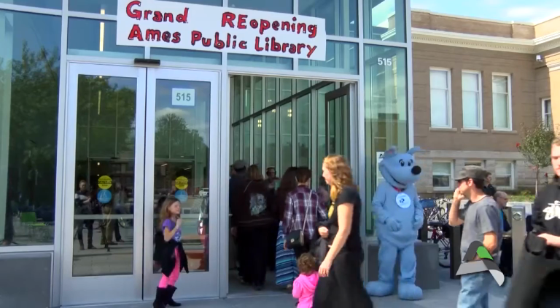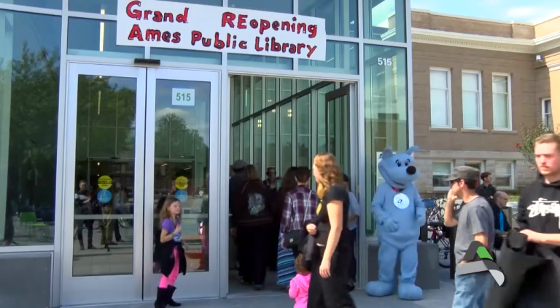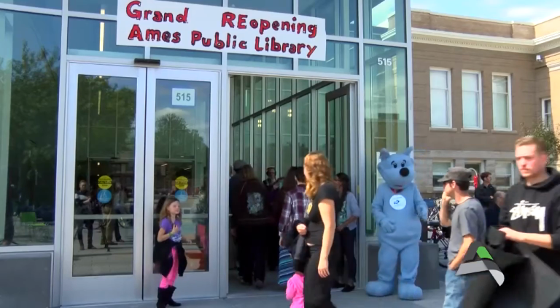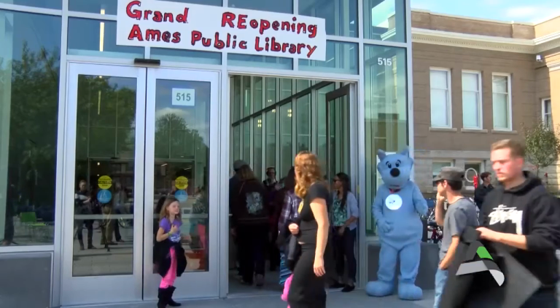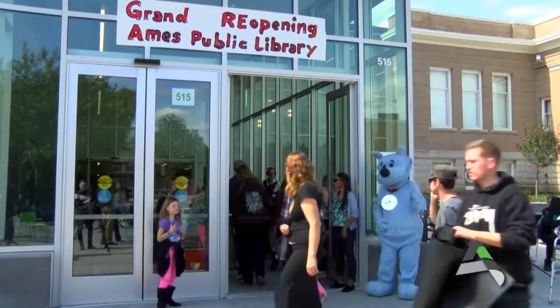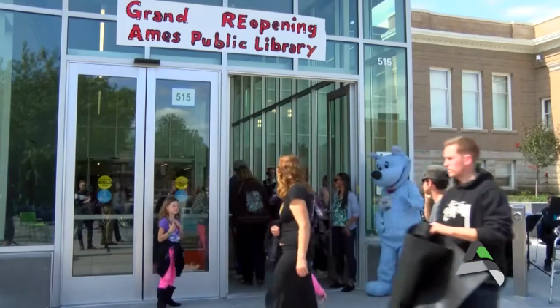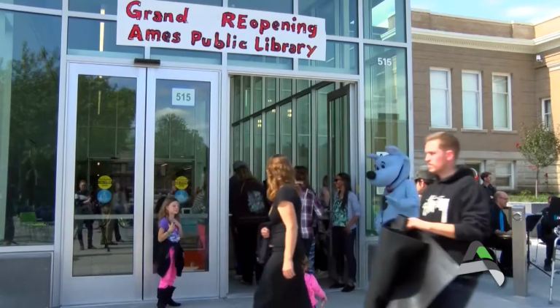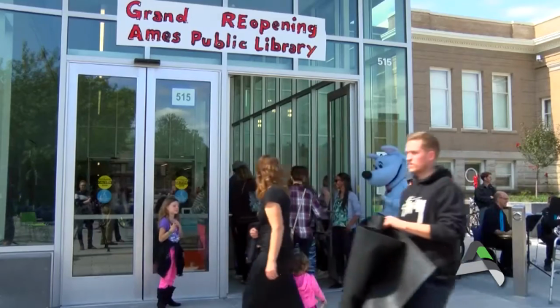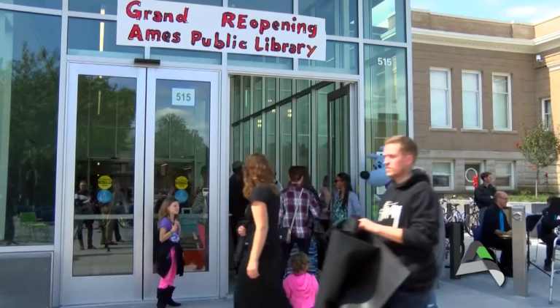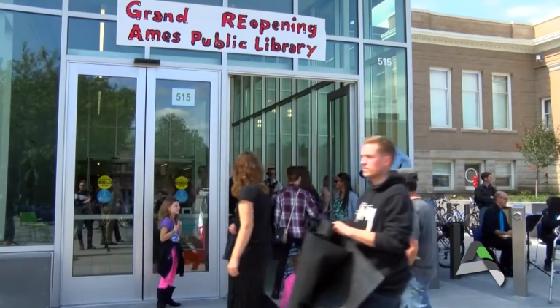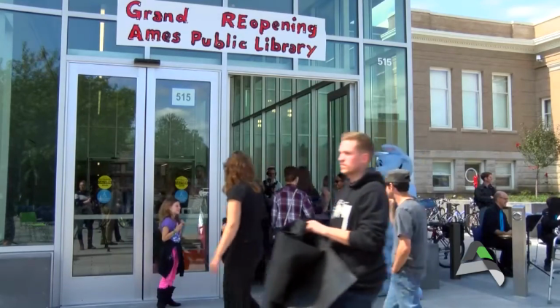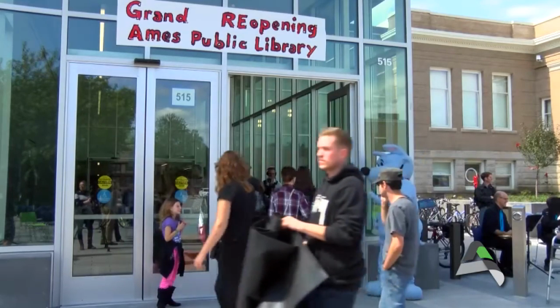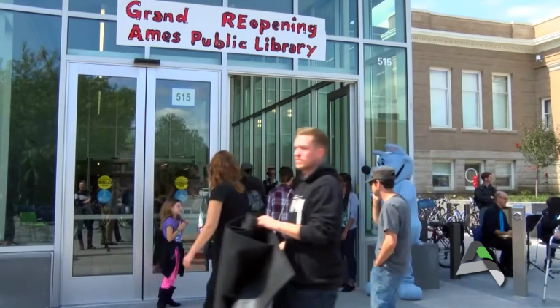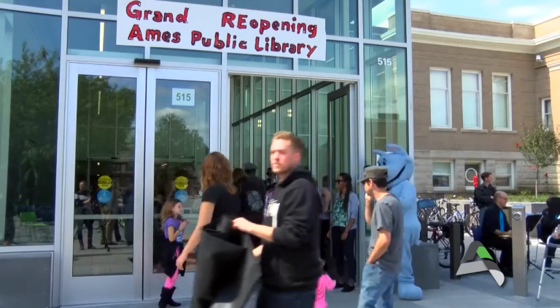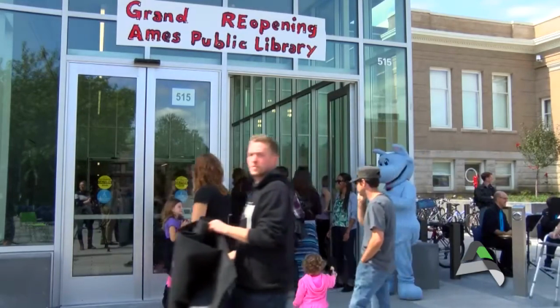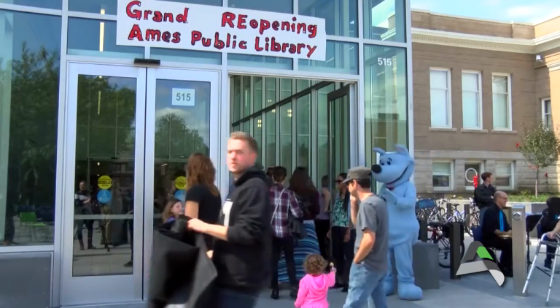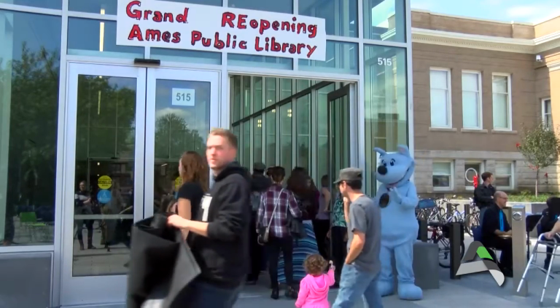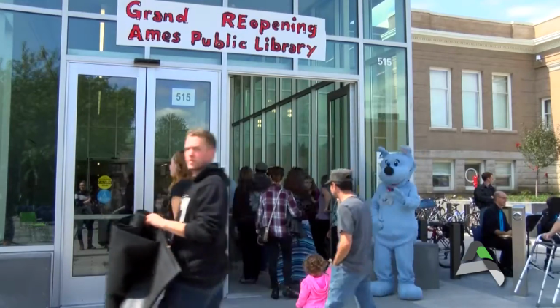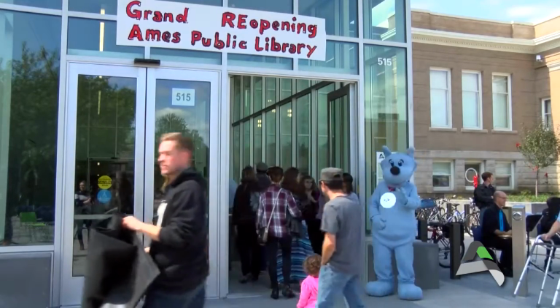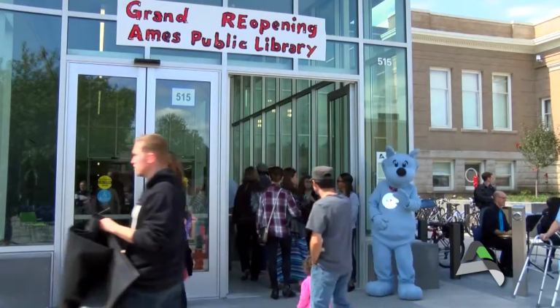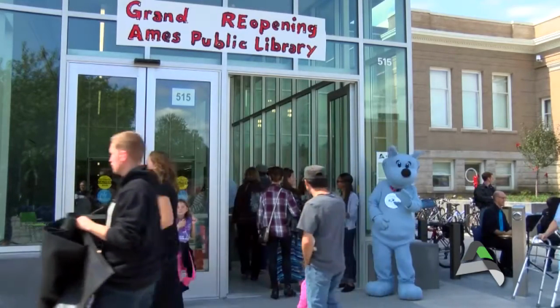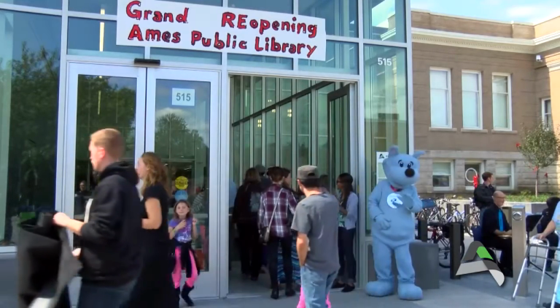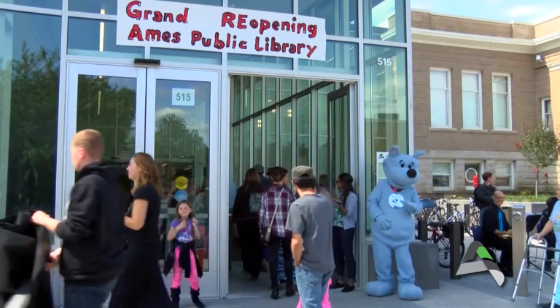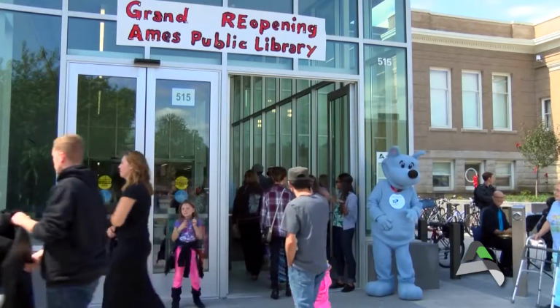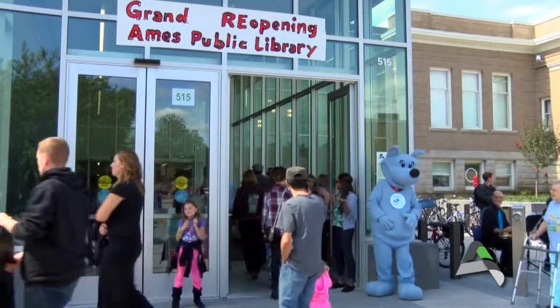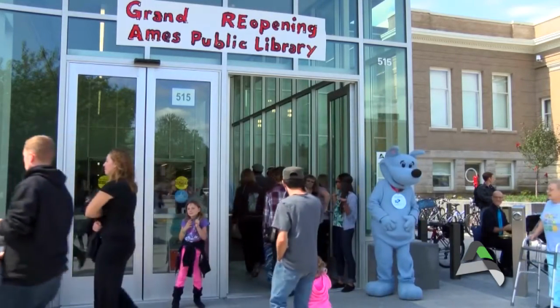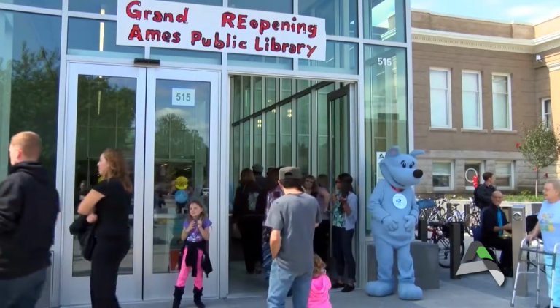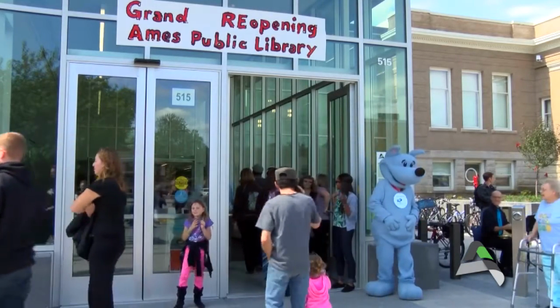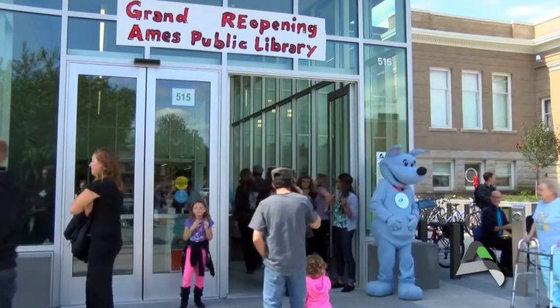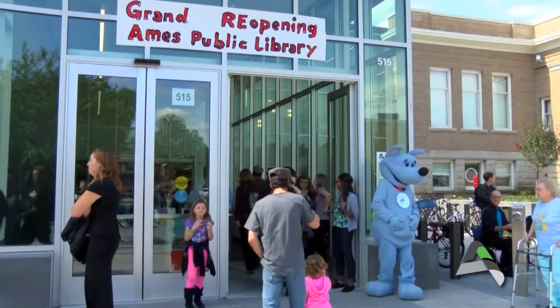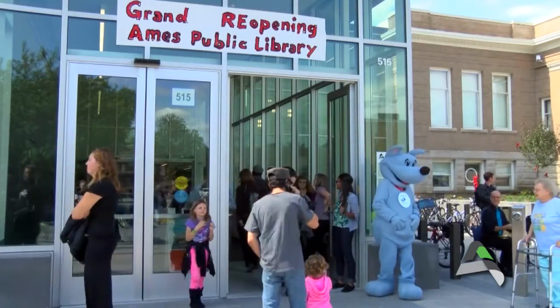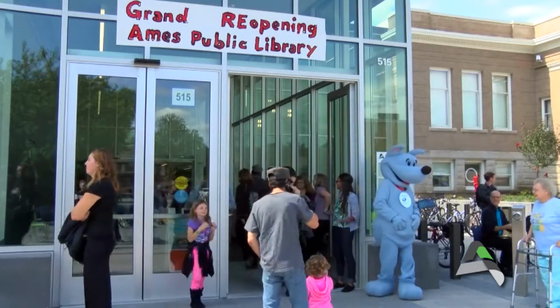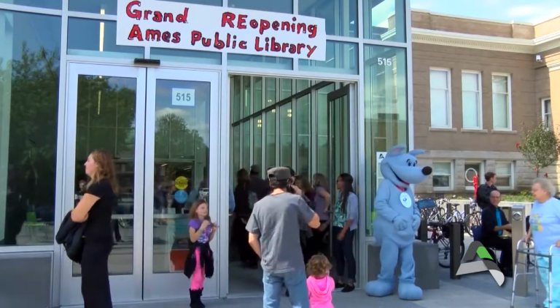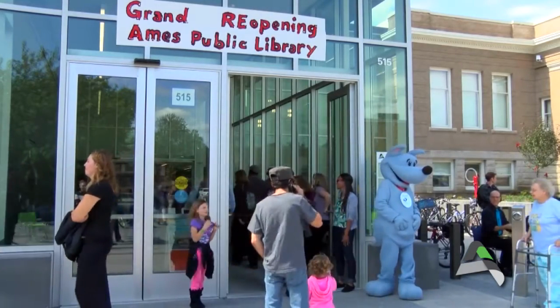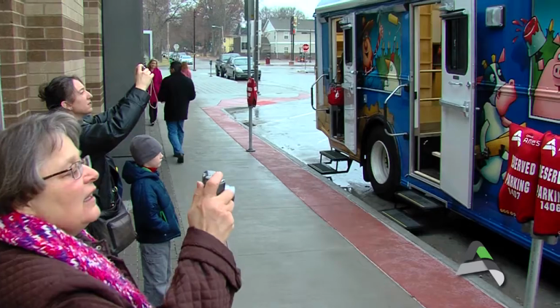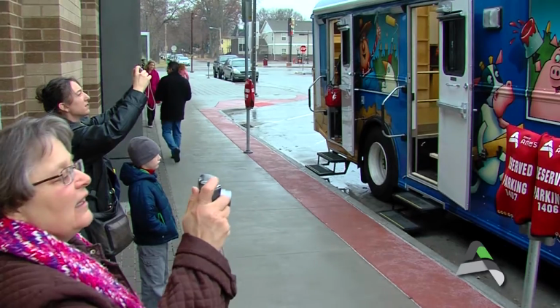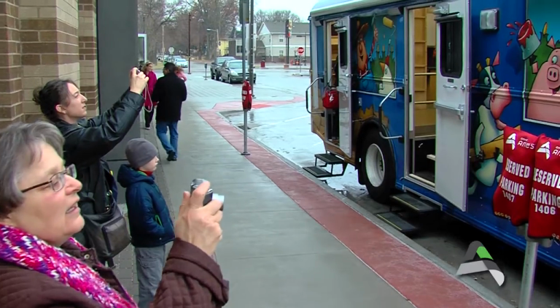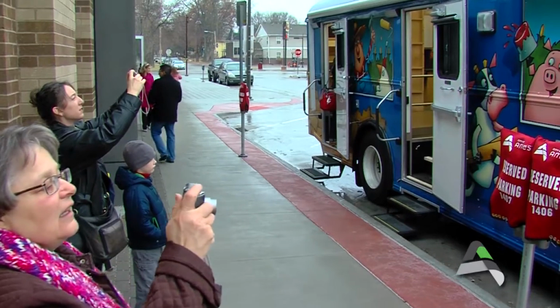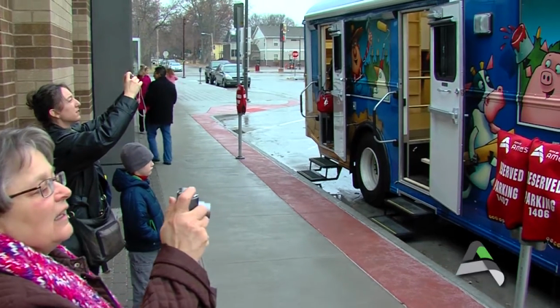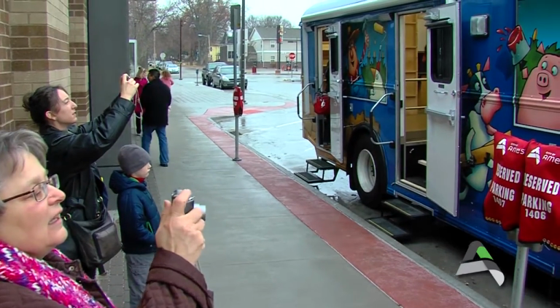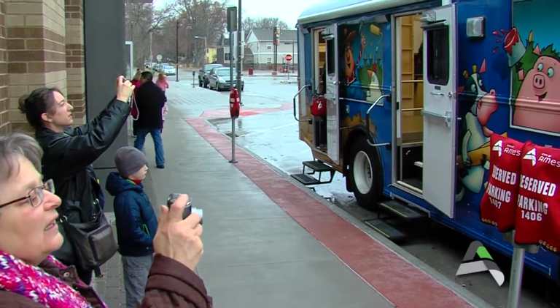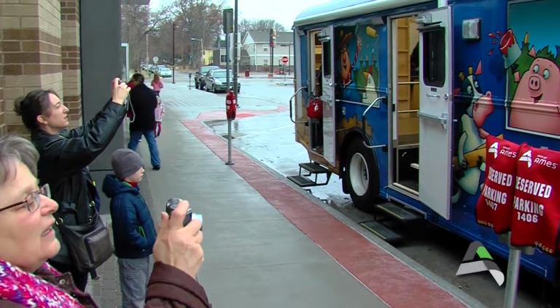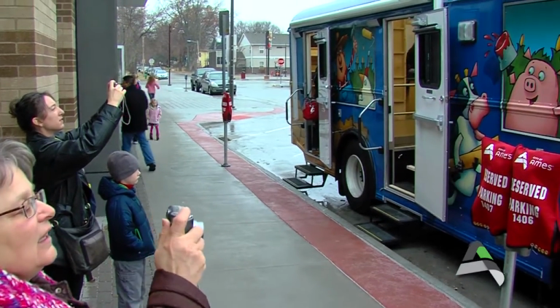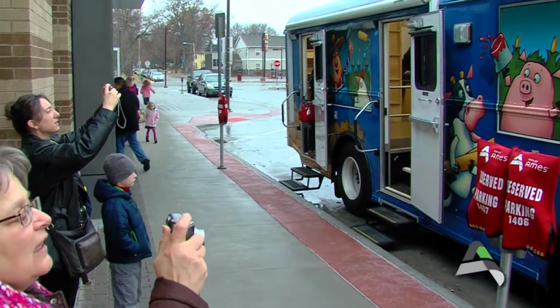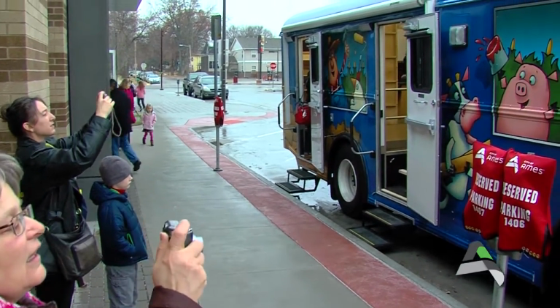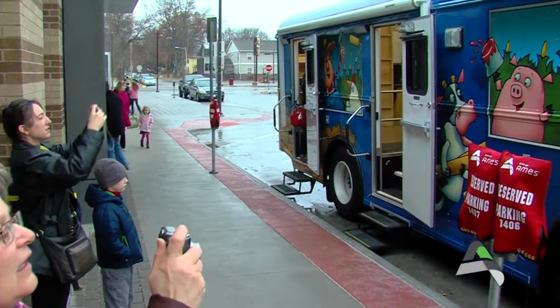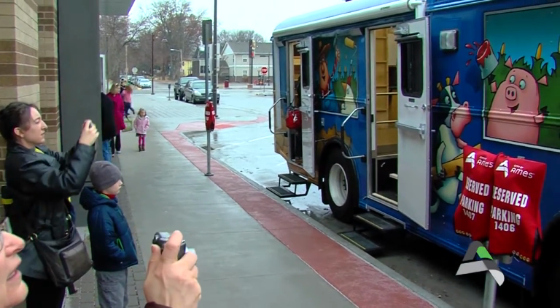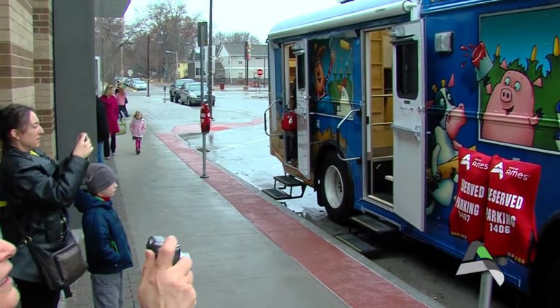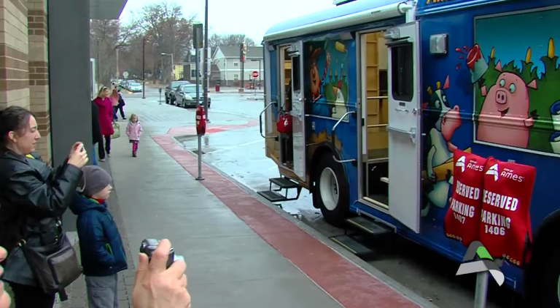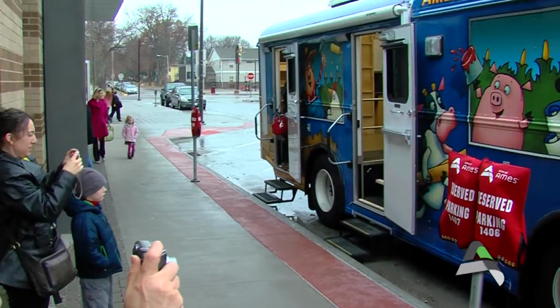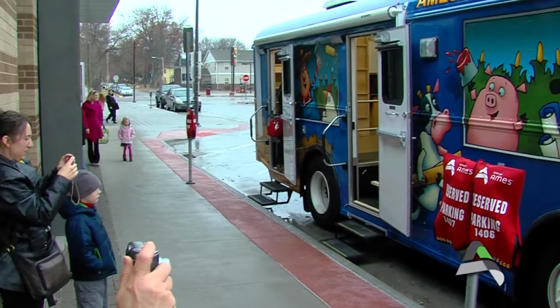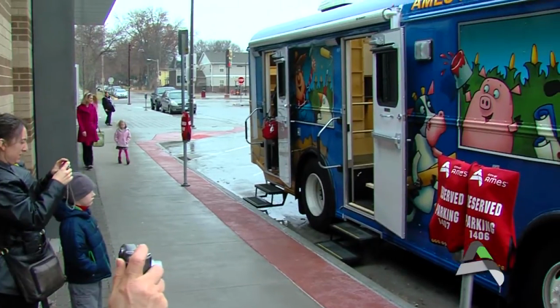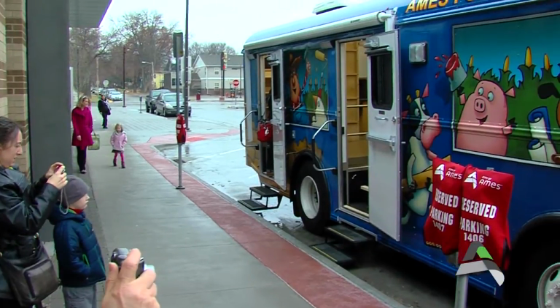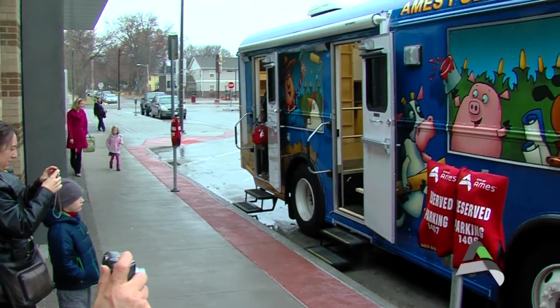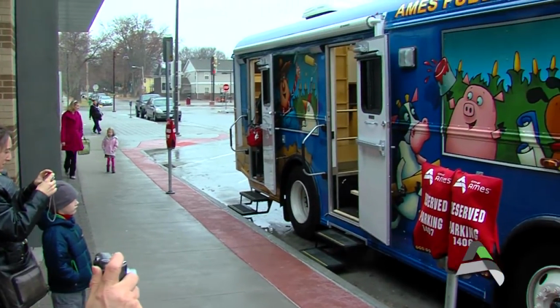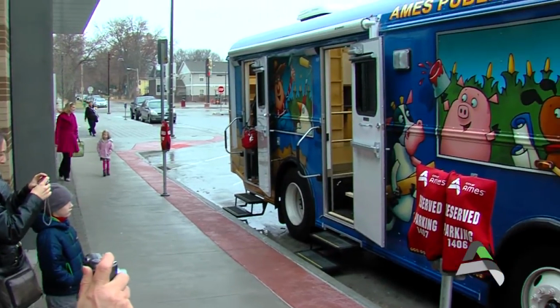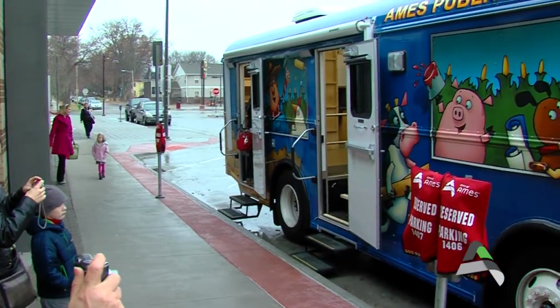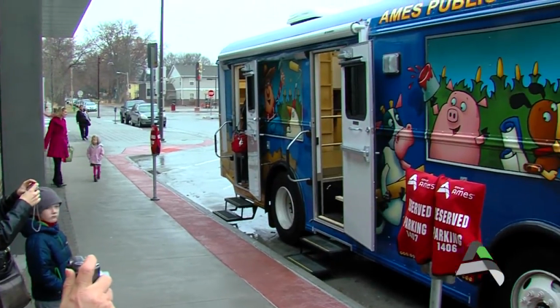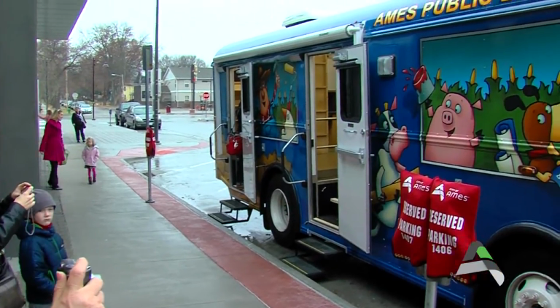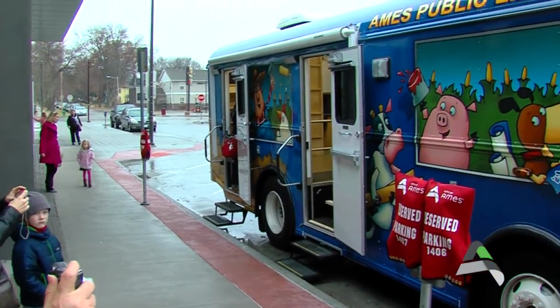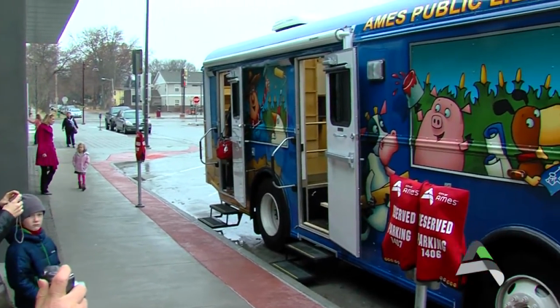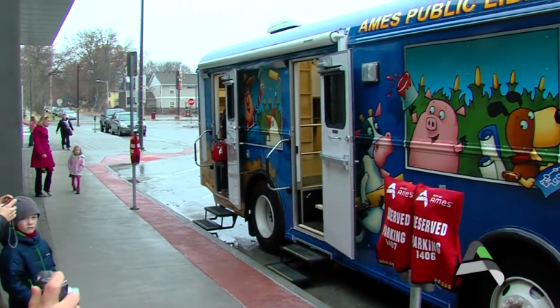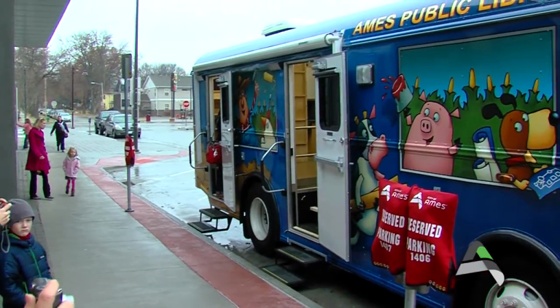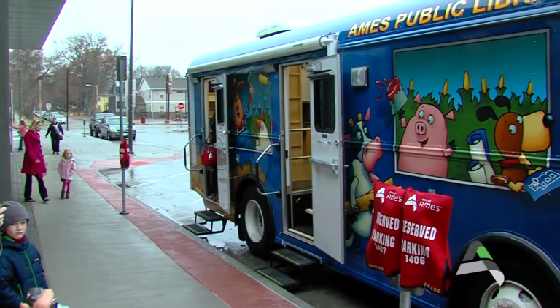It has been a year of new beginnings for the Ames Public Library, and last Saturday the library unveiled its fourth bookmobile.